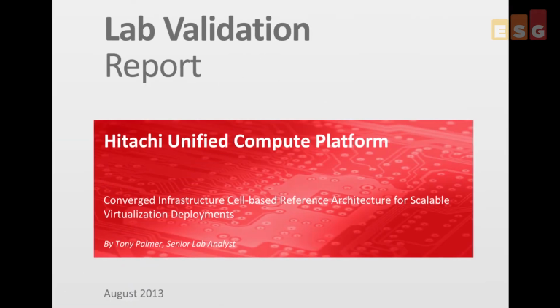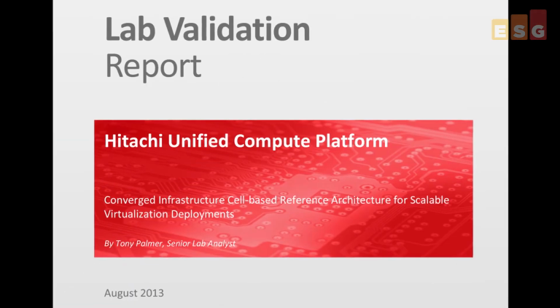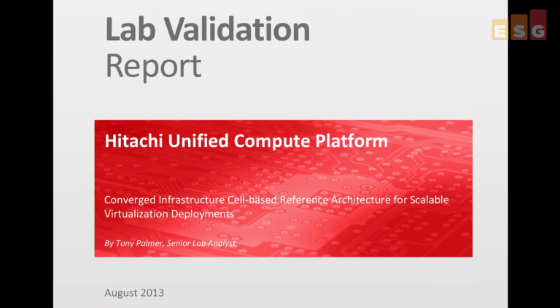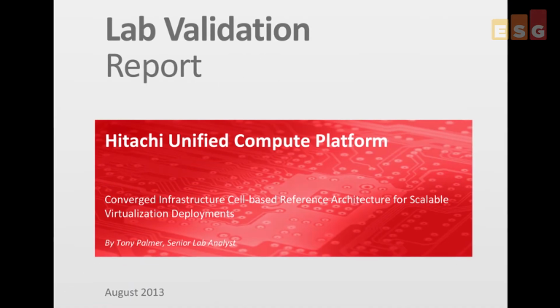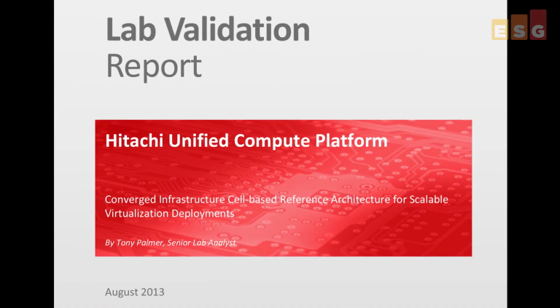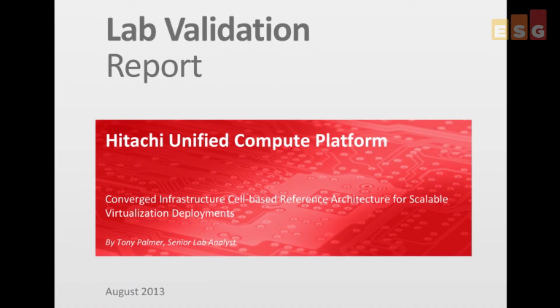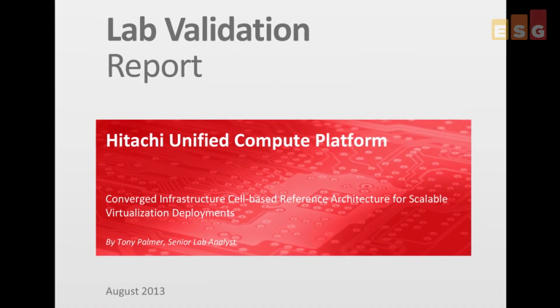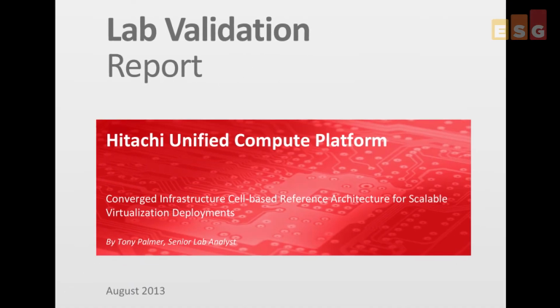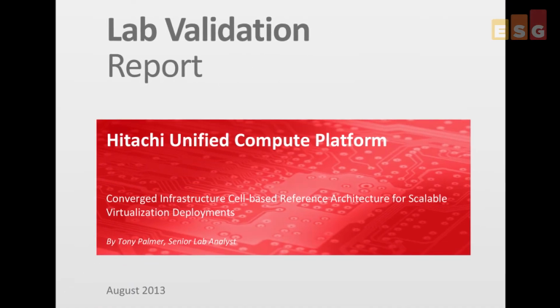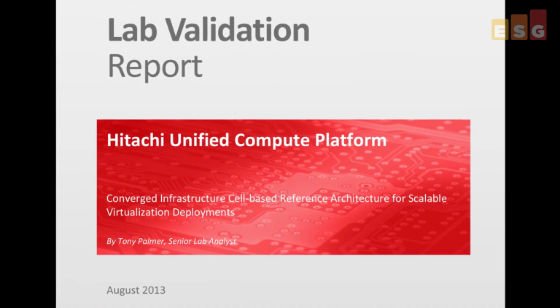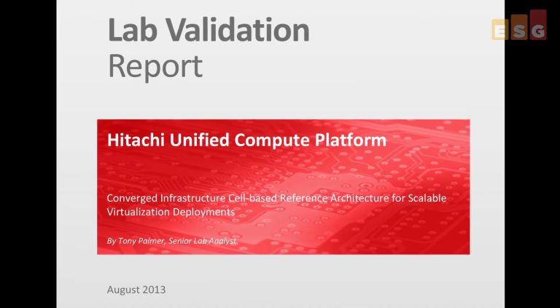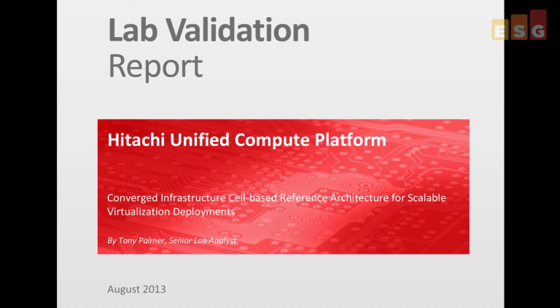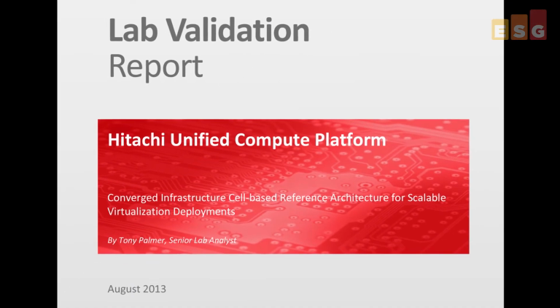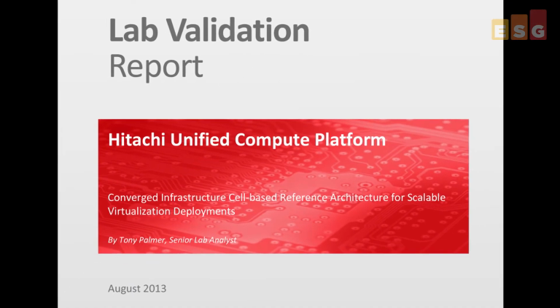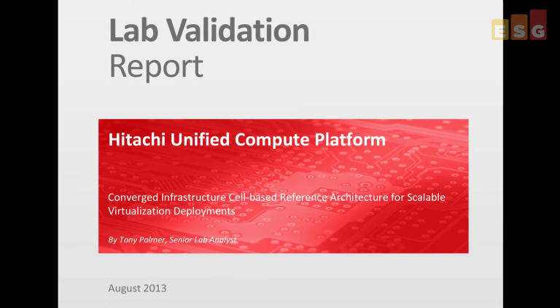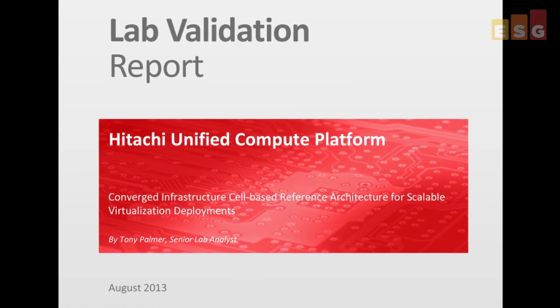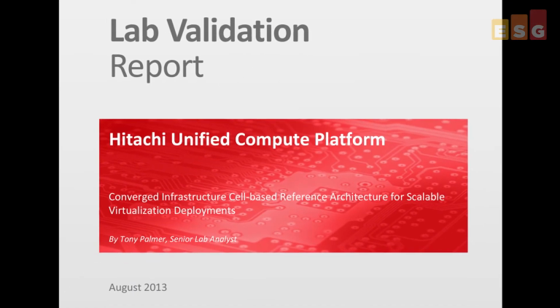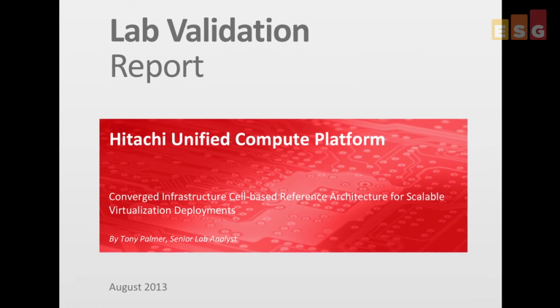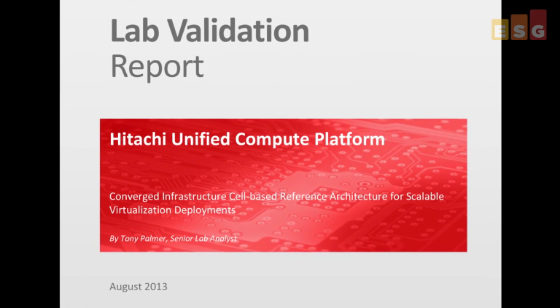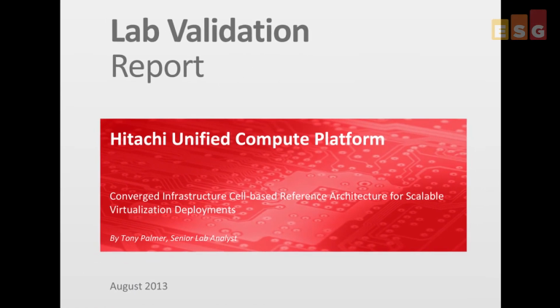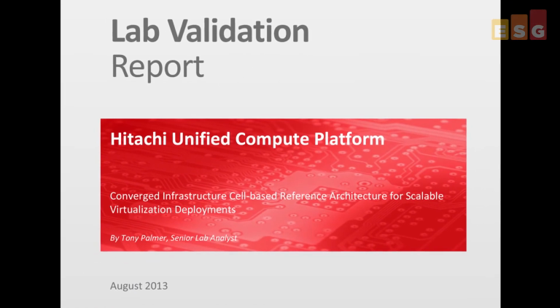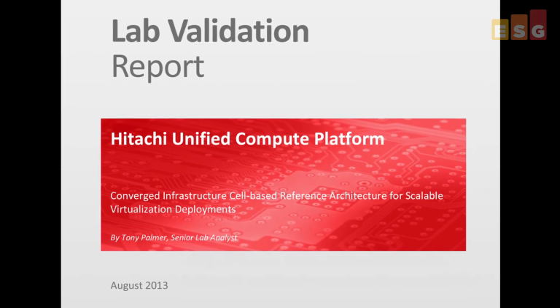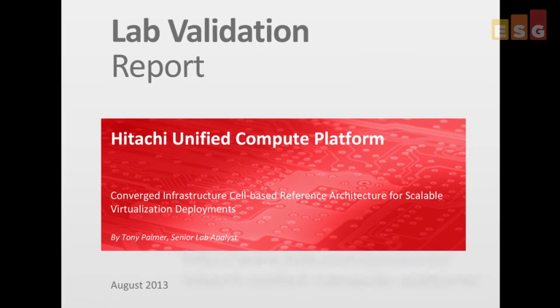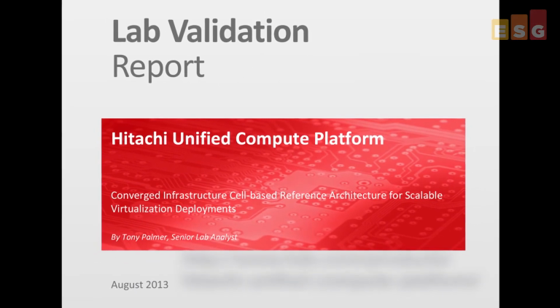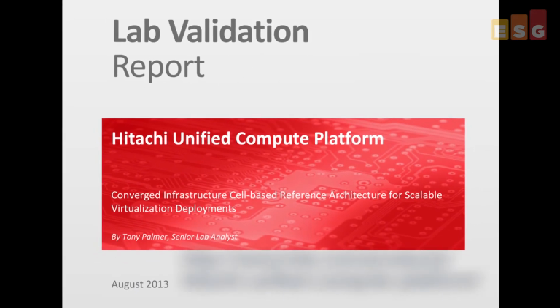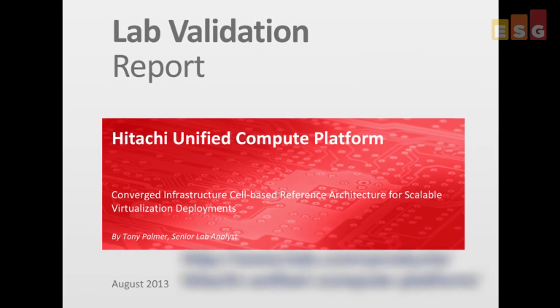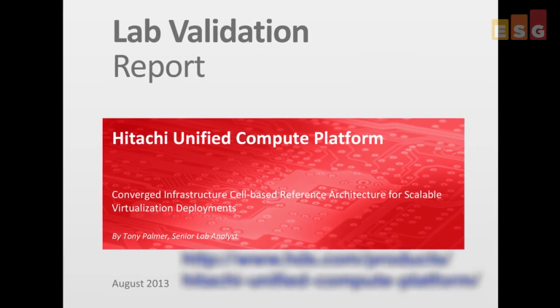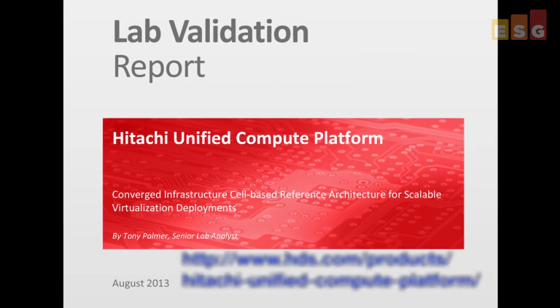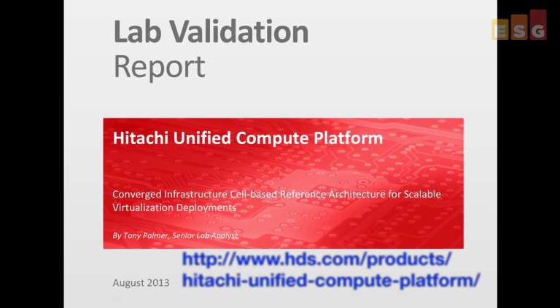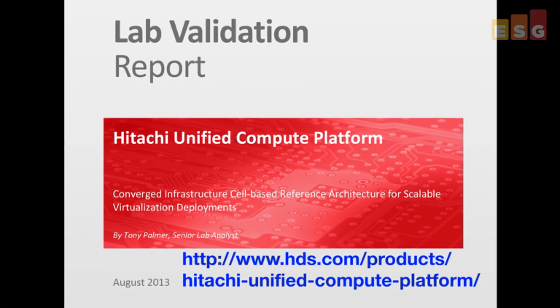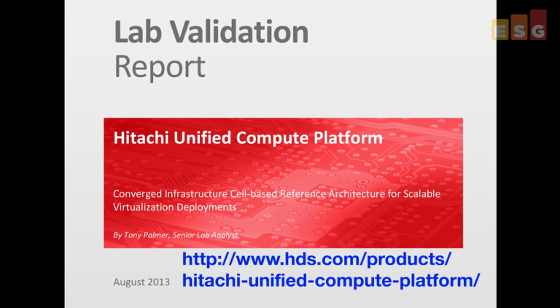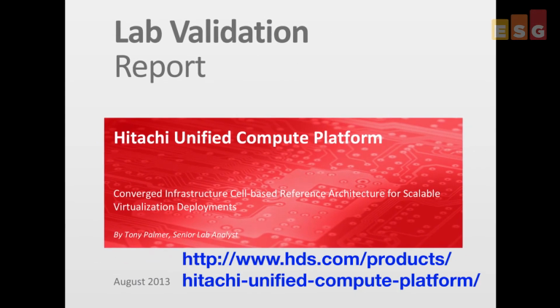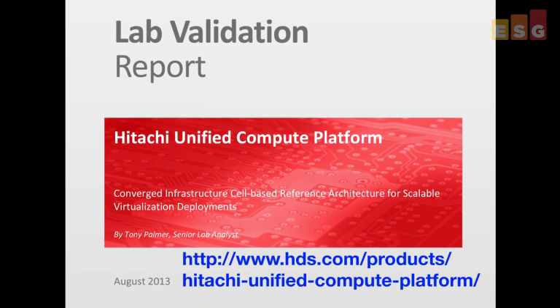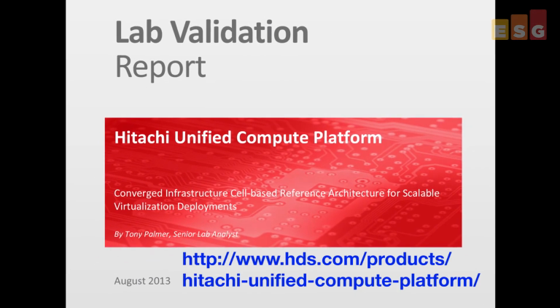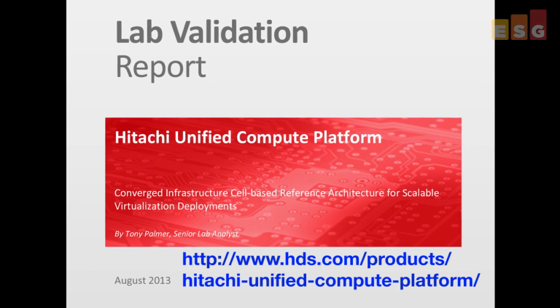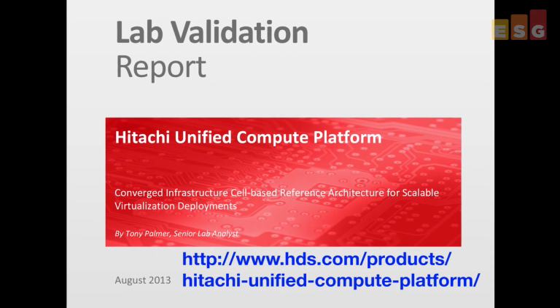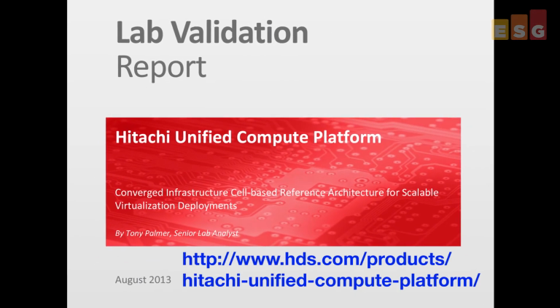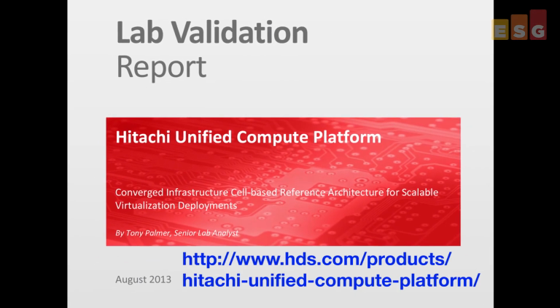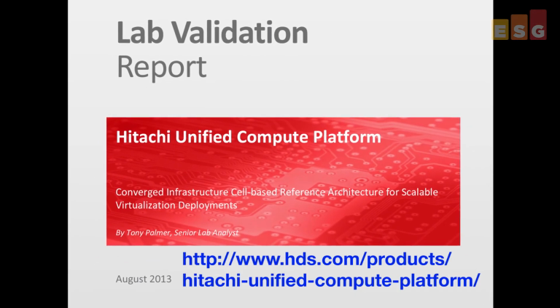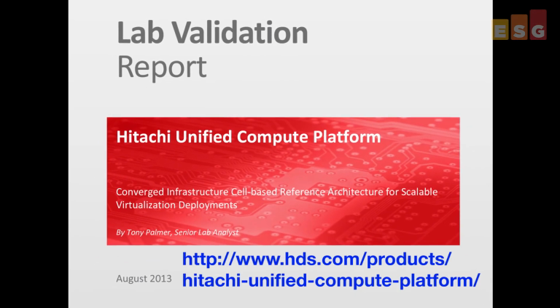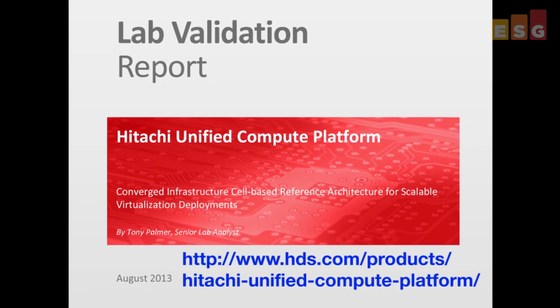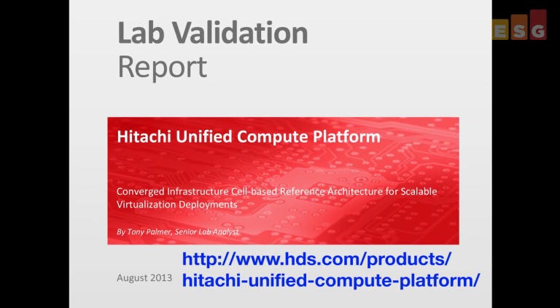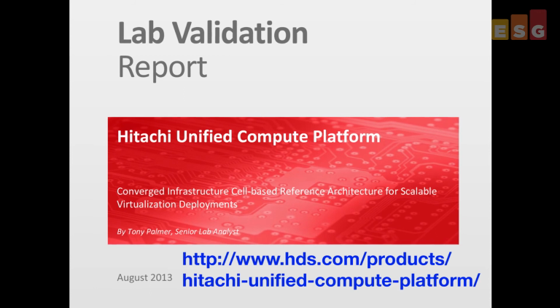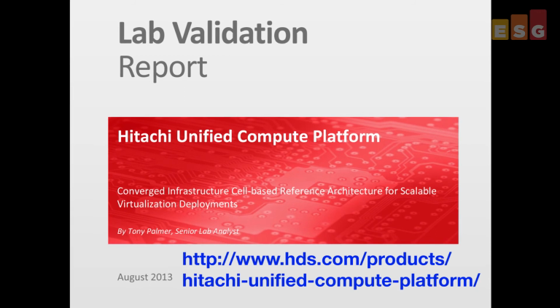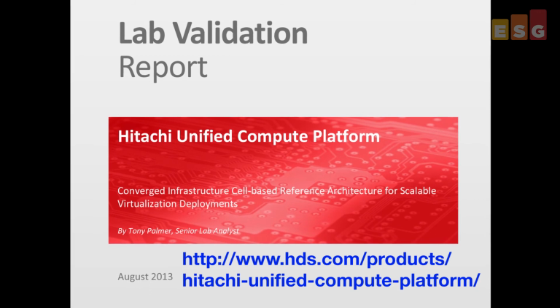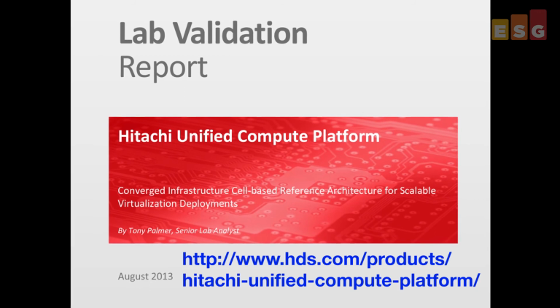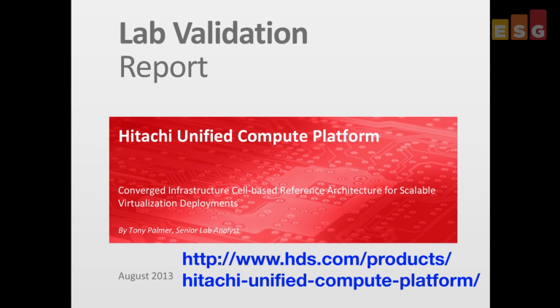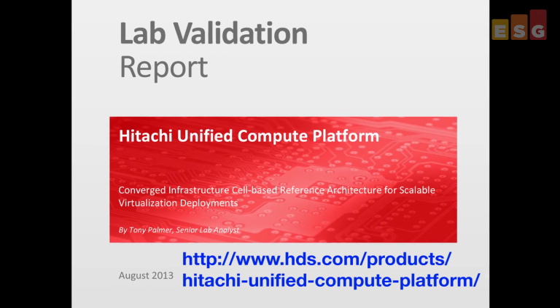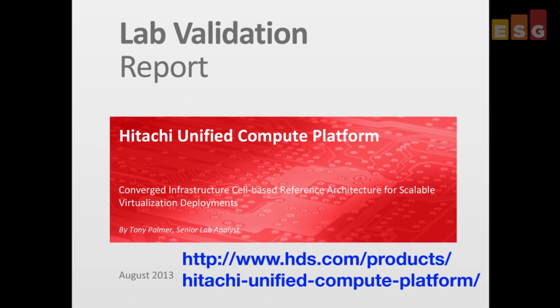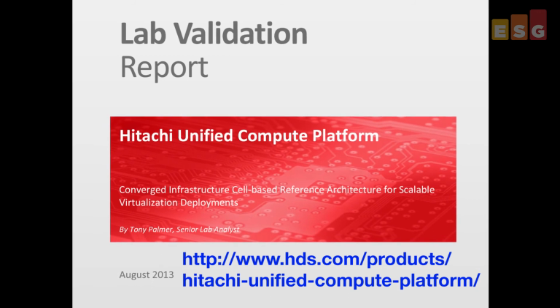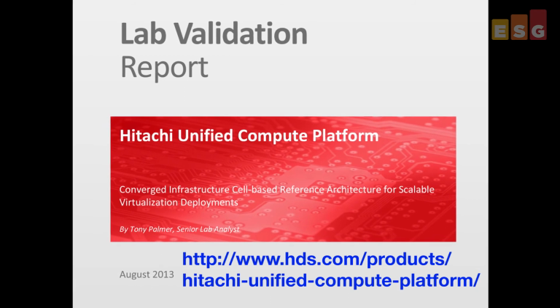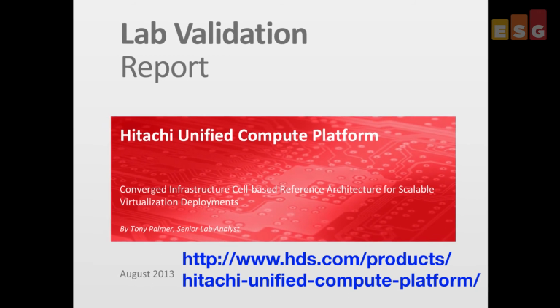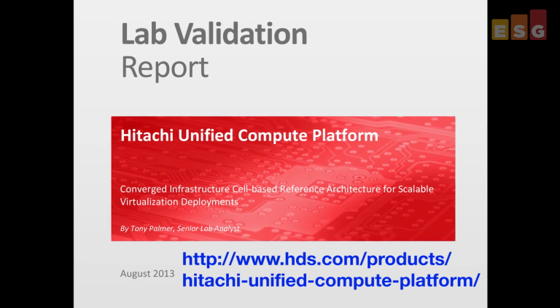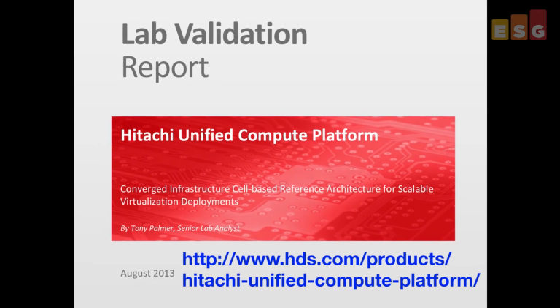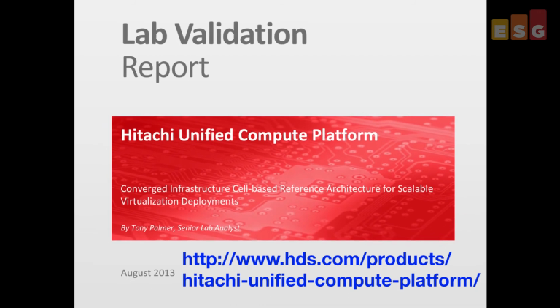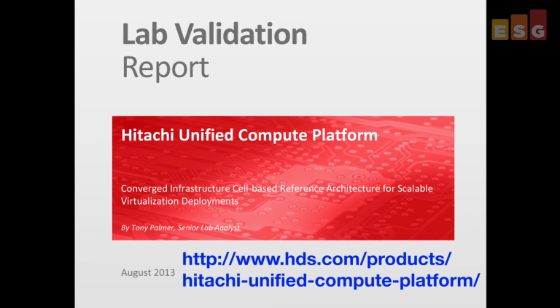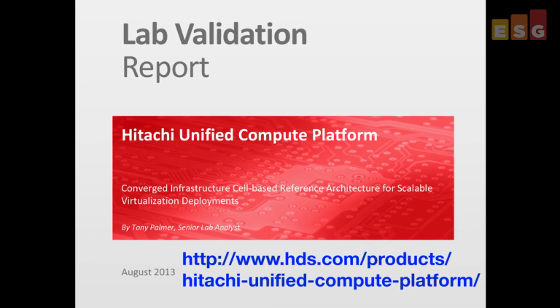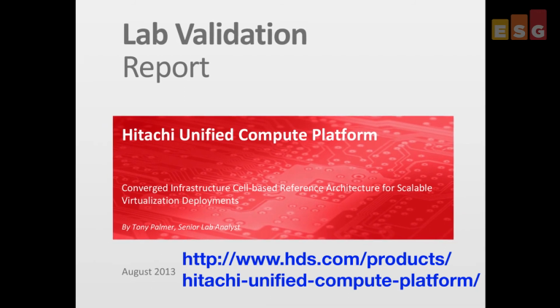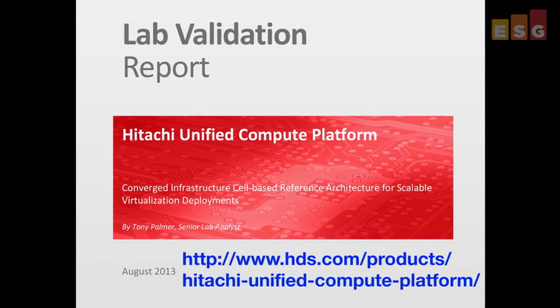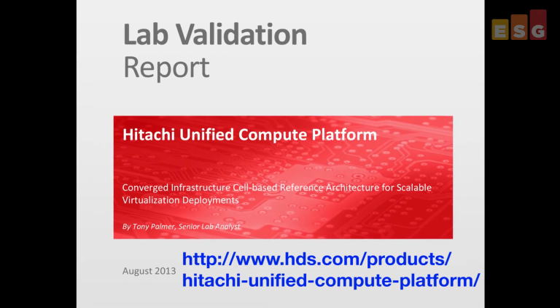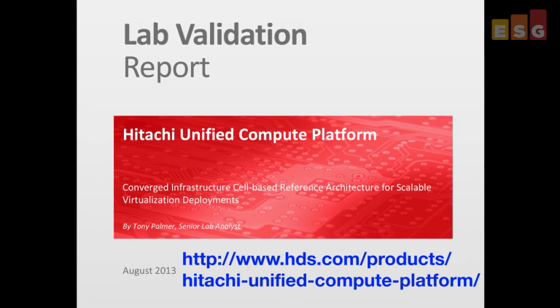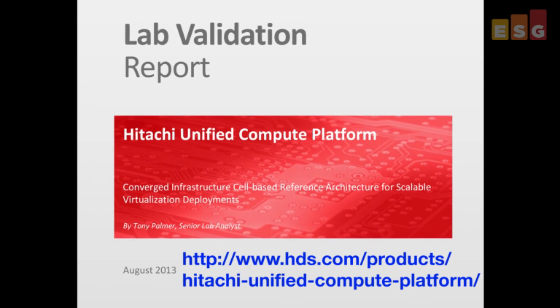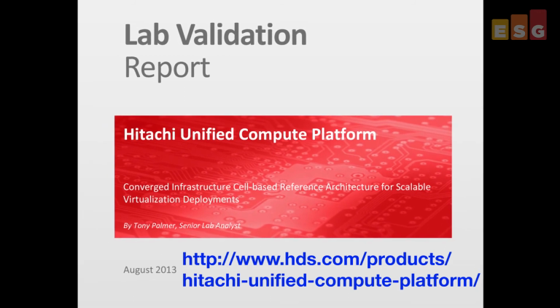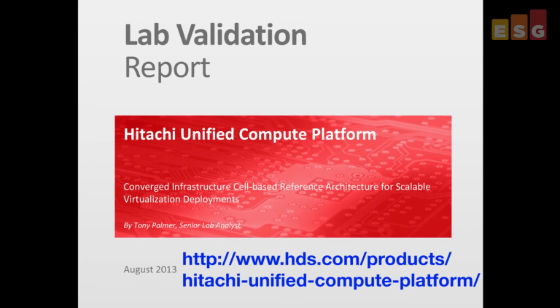If you'd like to learn more, you can download the full ESG Lab Validation Report from the Hitachi Data Systems website. Thank you very much for joining us today.